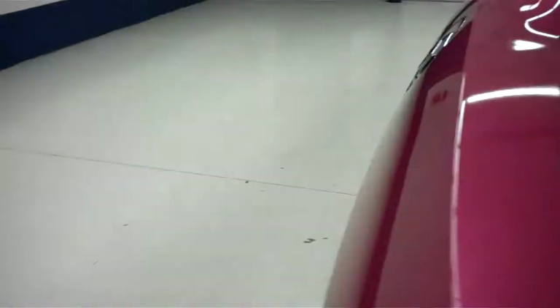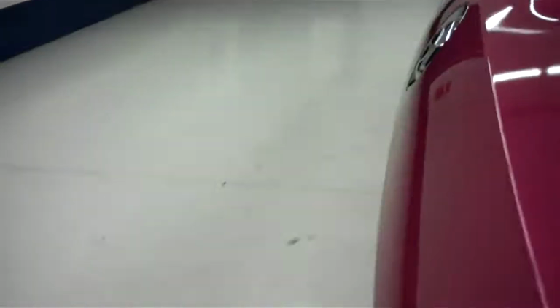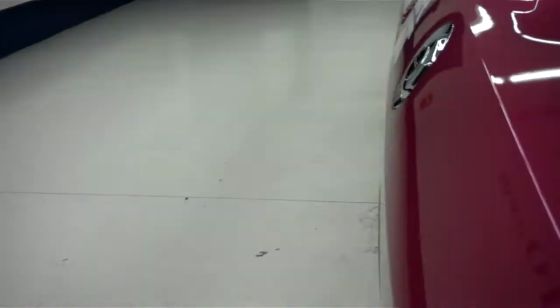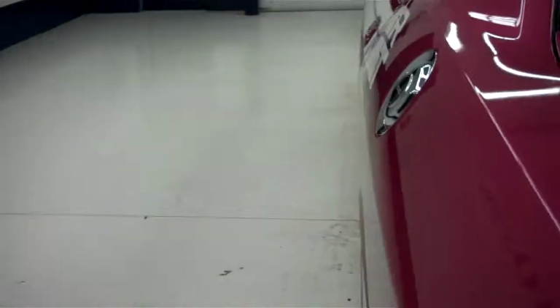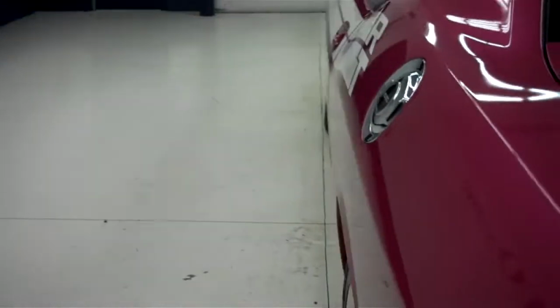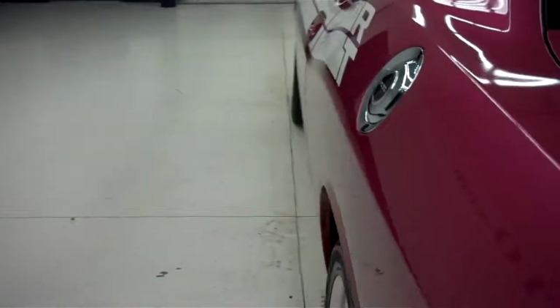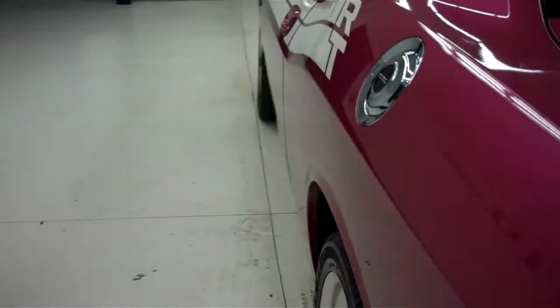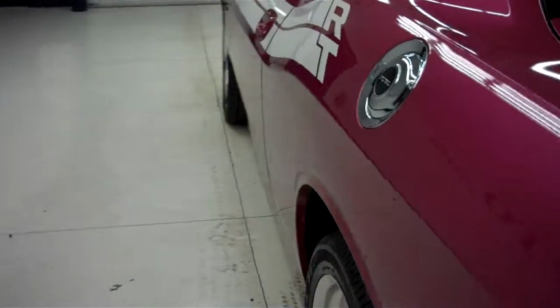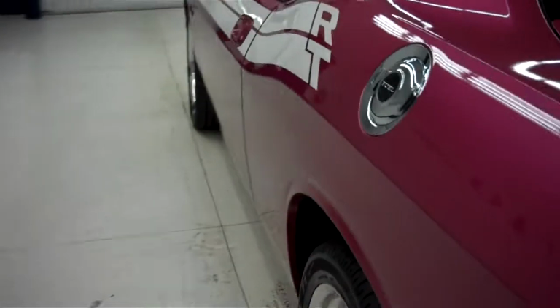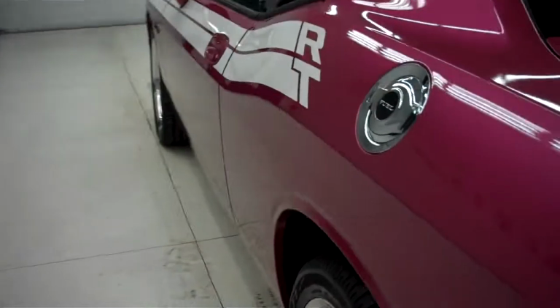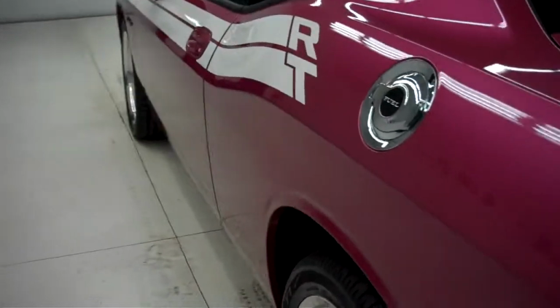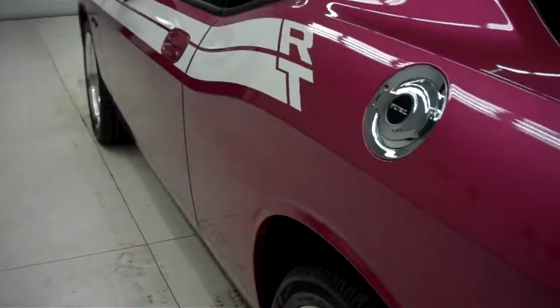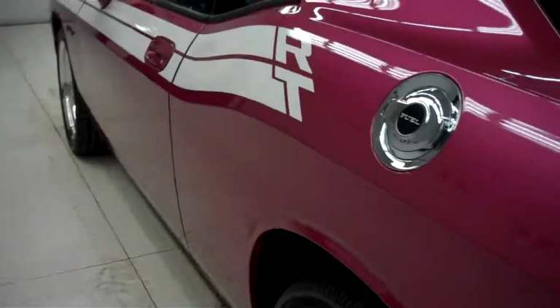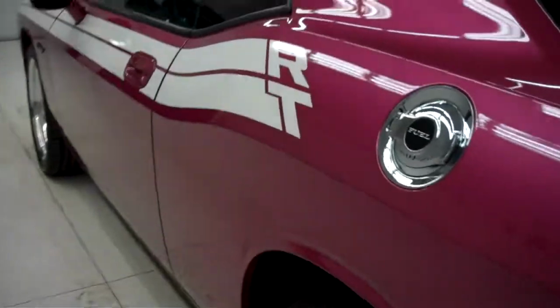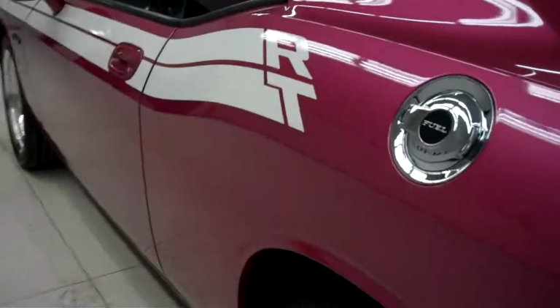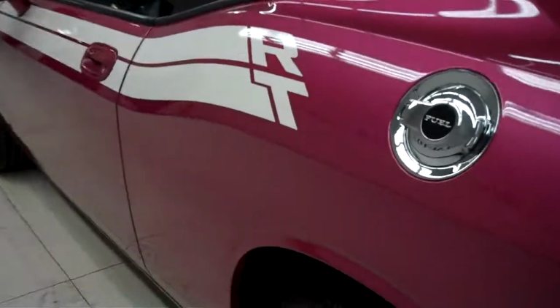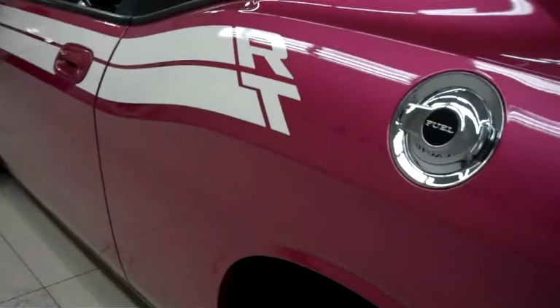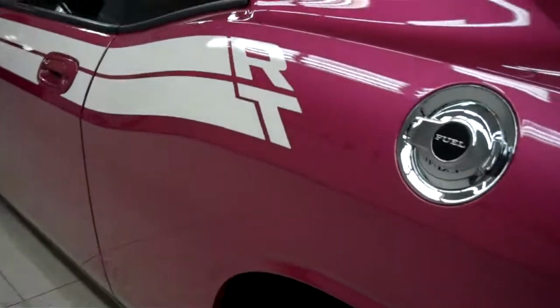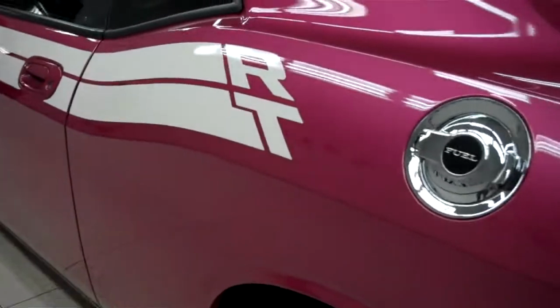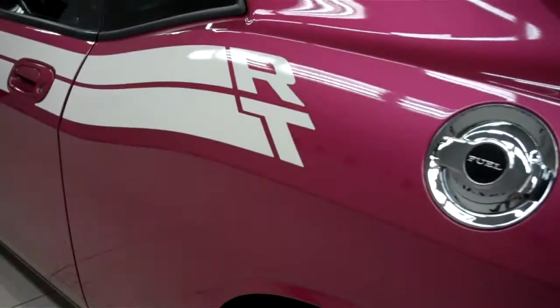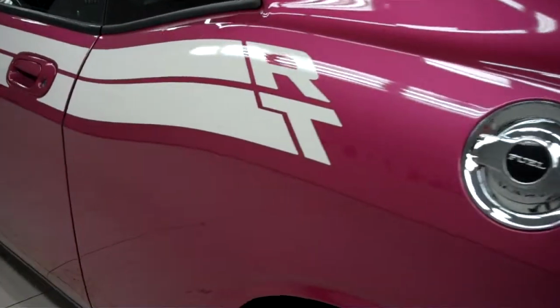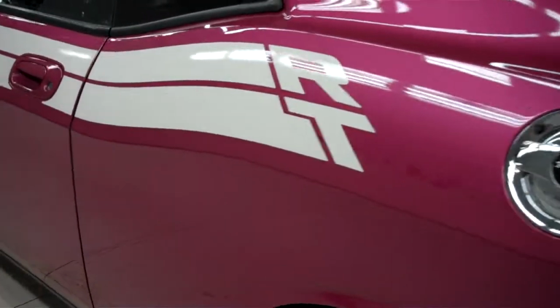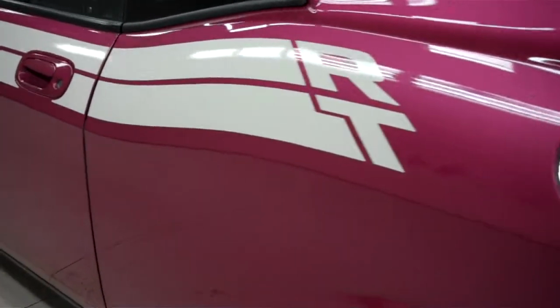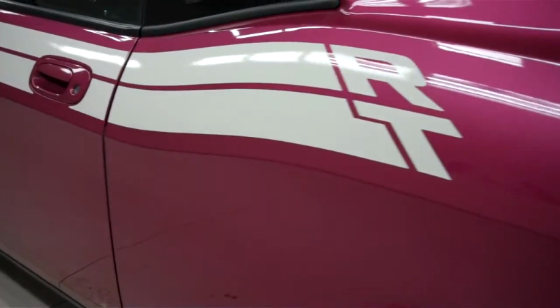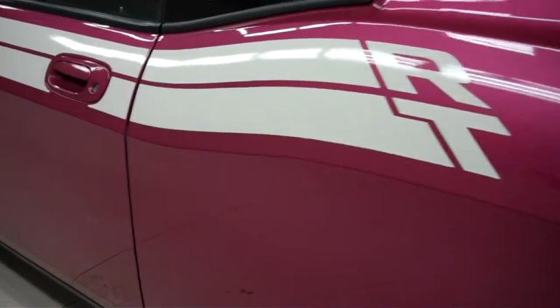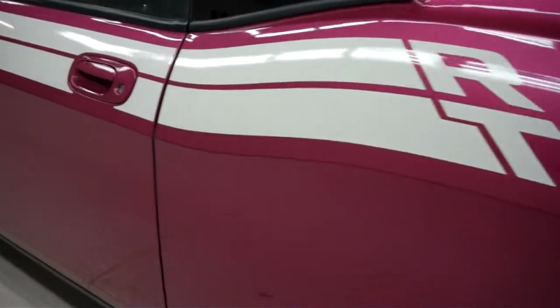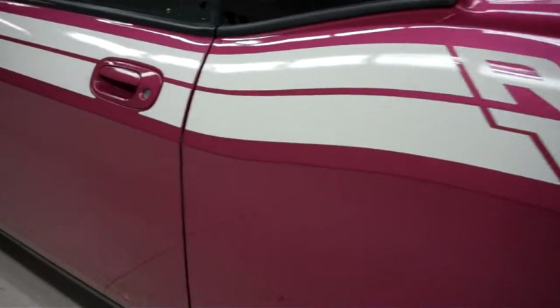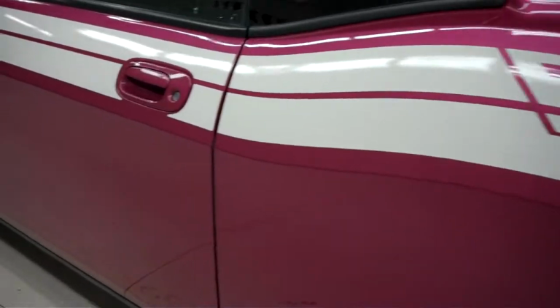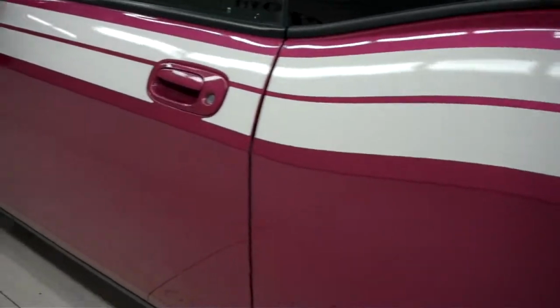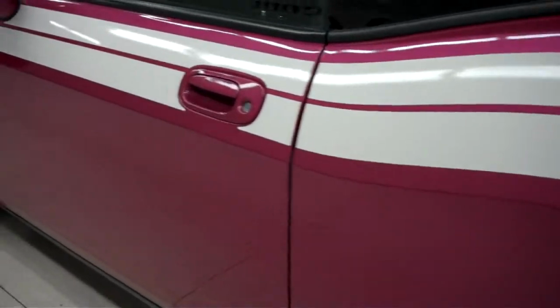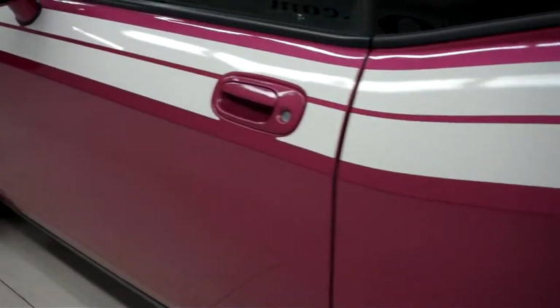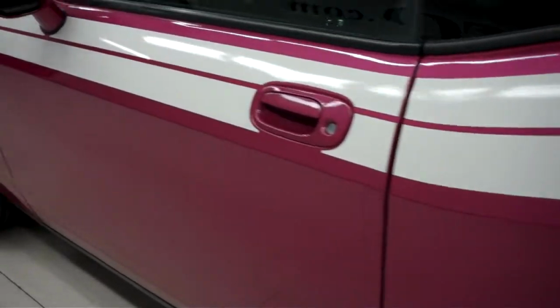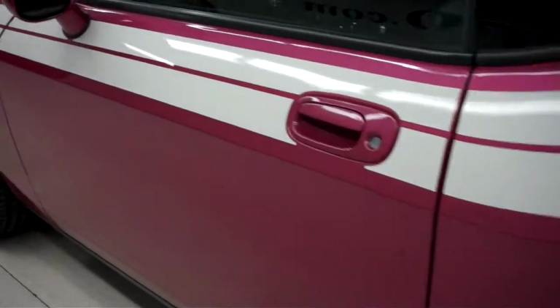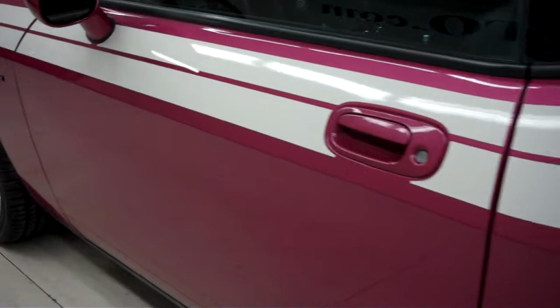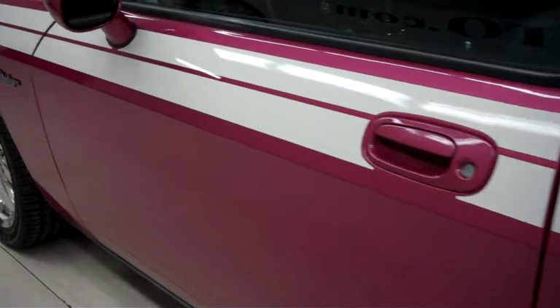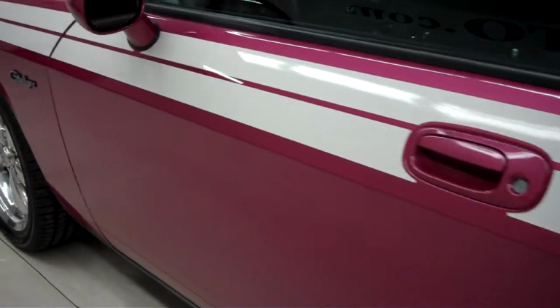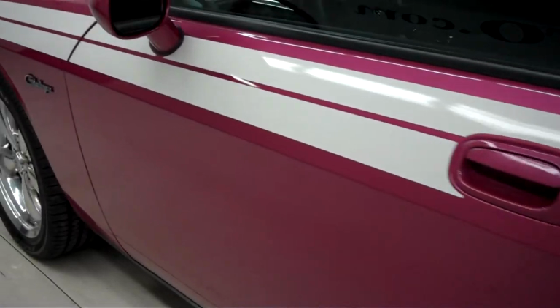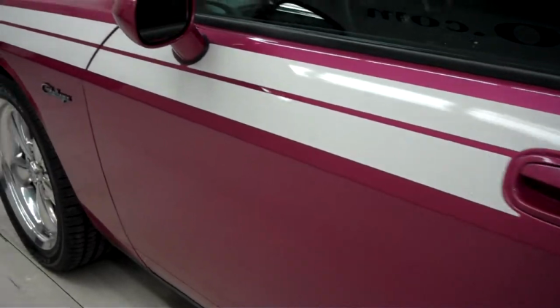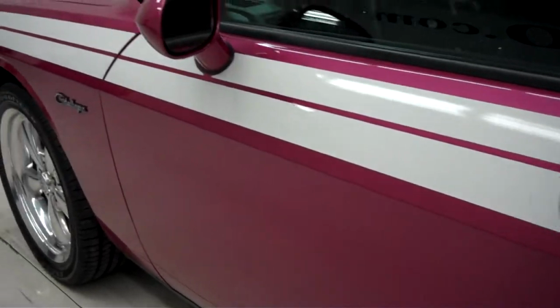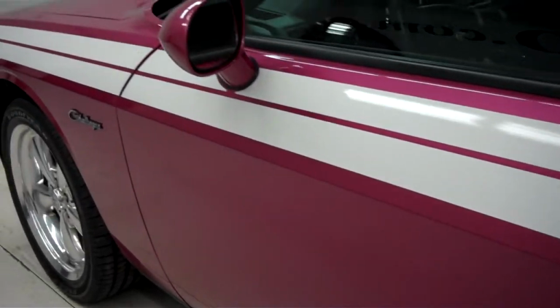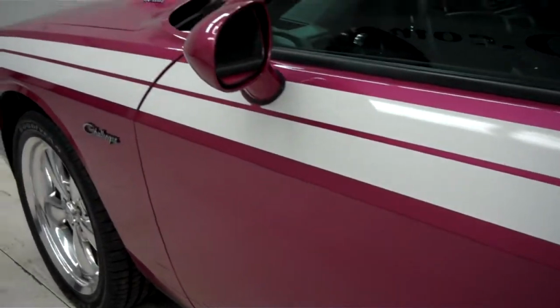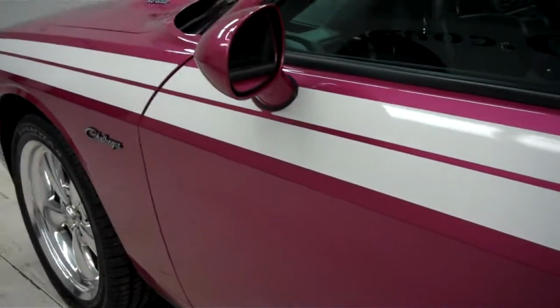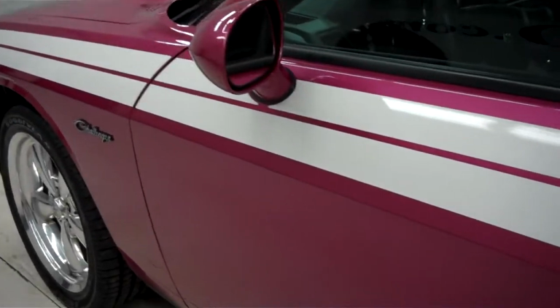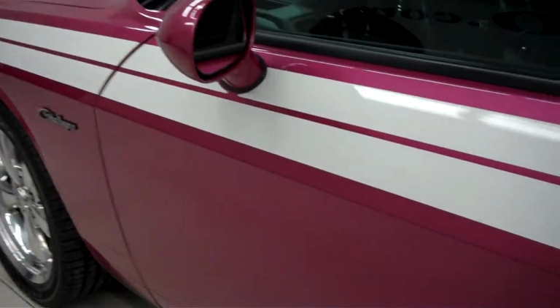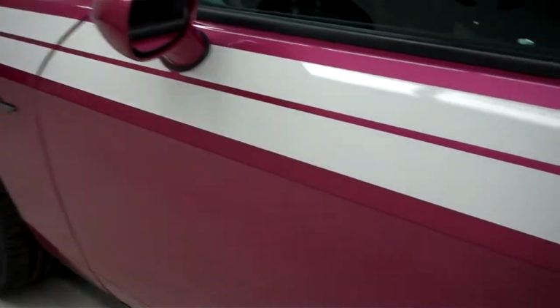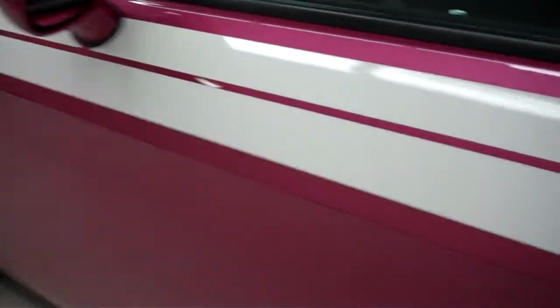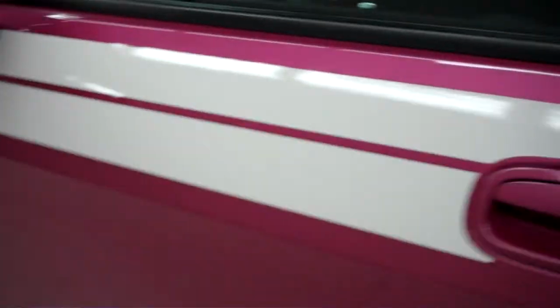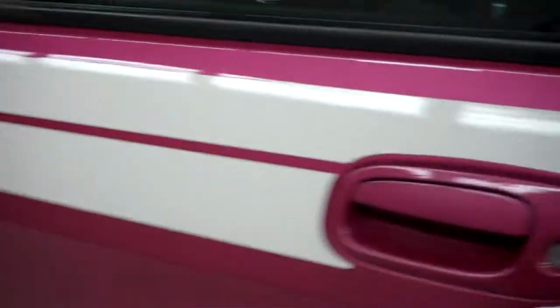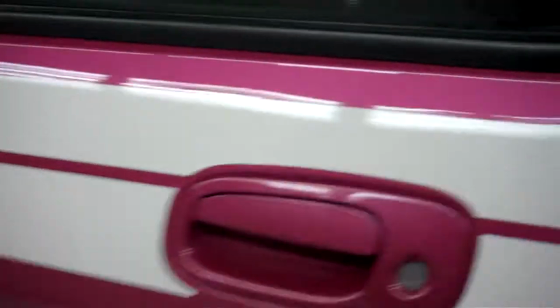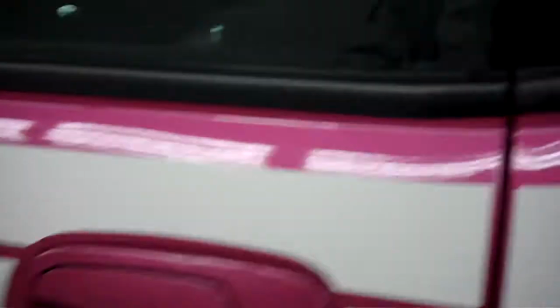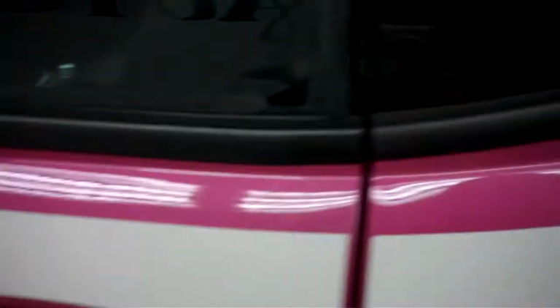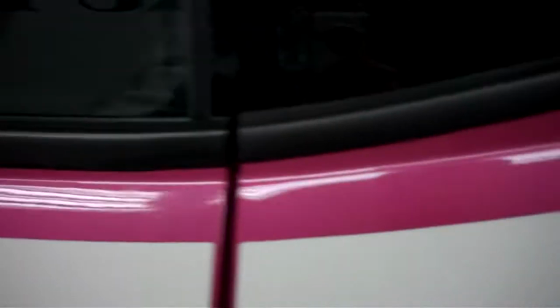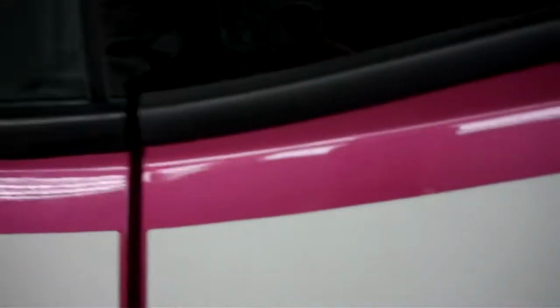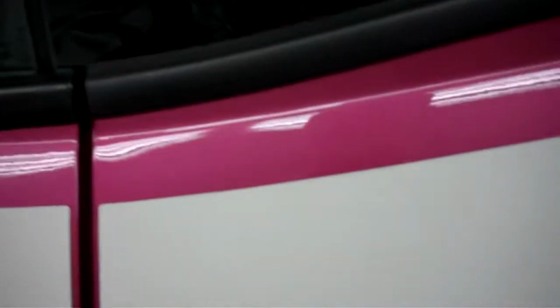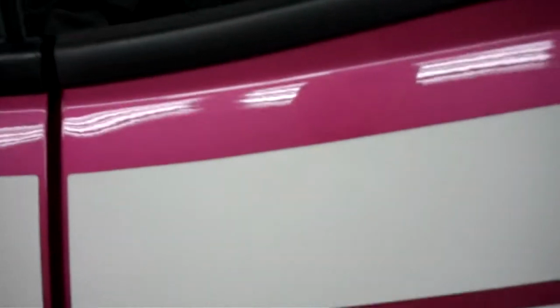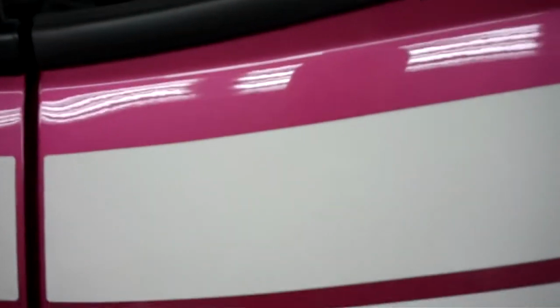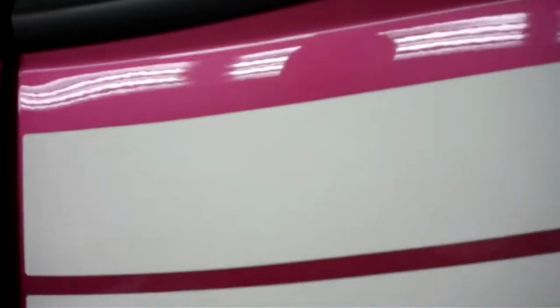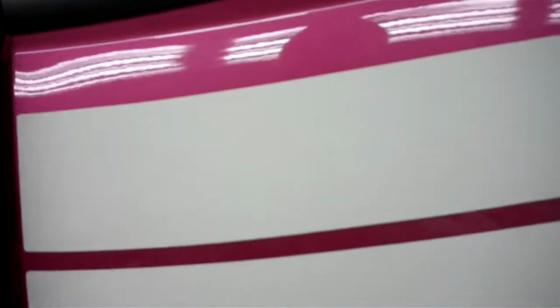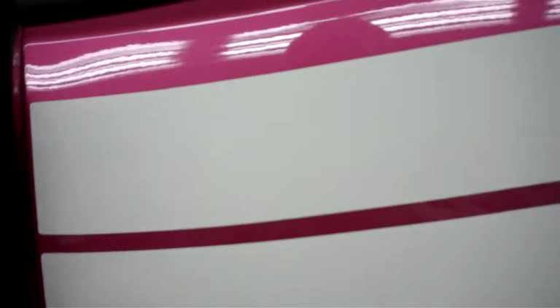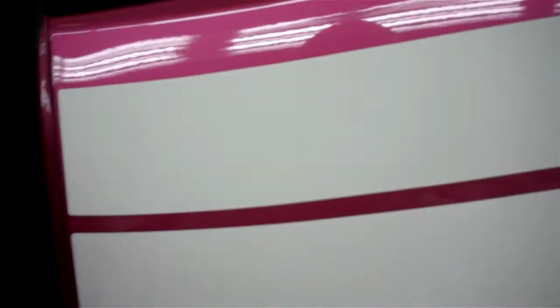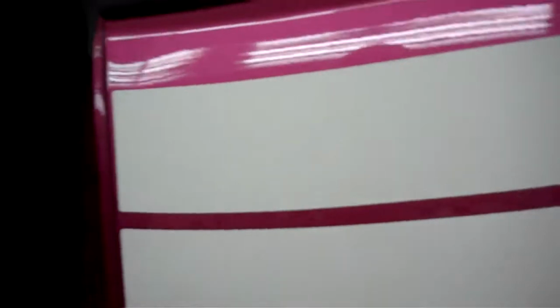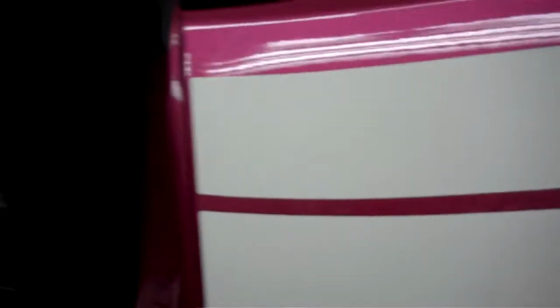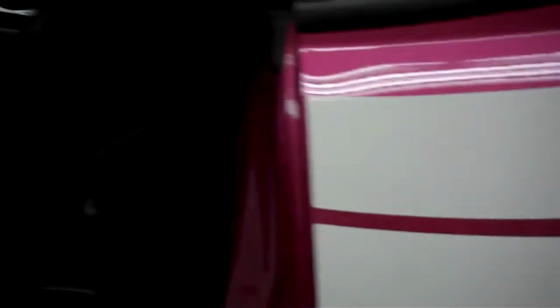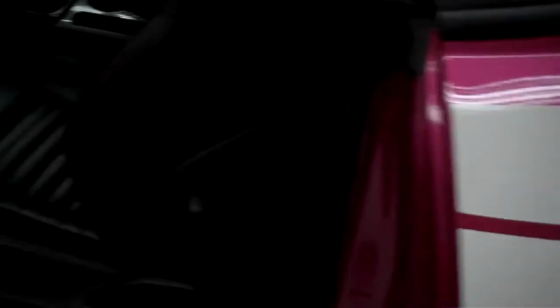This side paint is just as clean and reflective as the other side. No dings or dents on this side either.